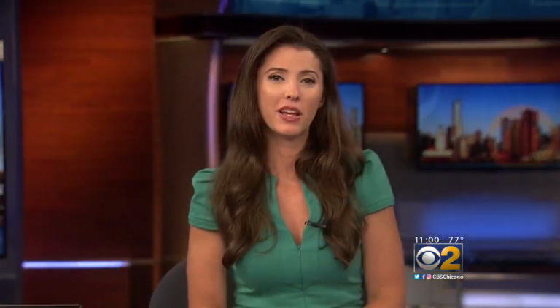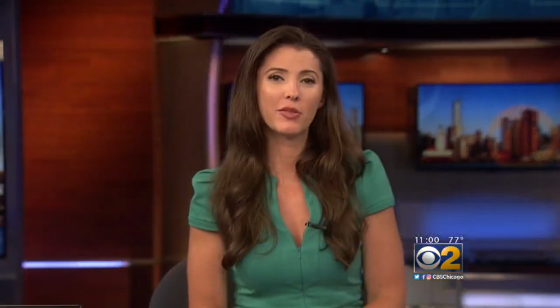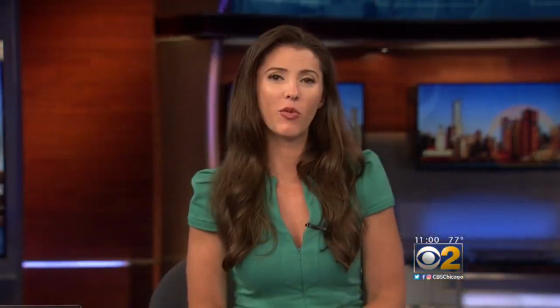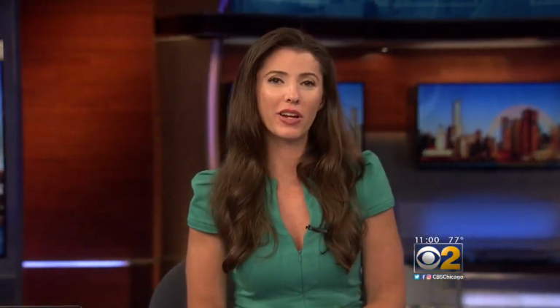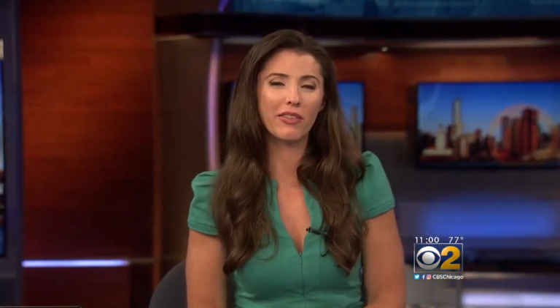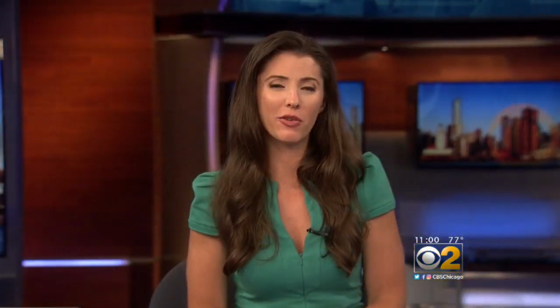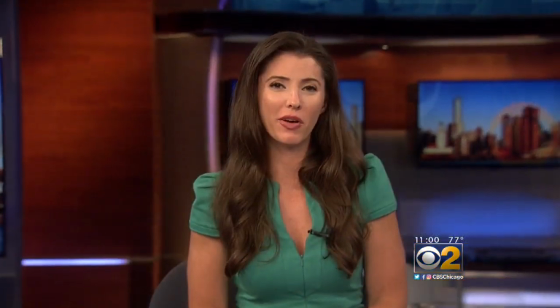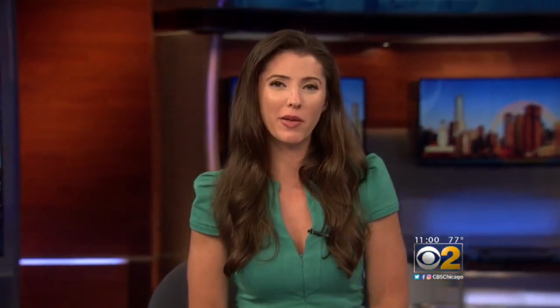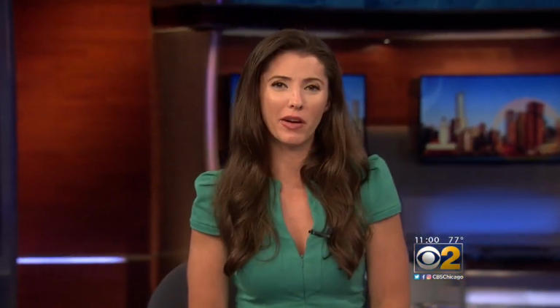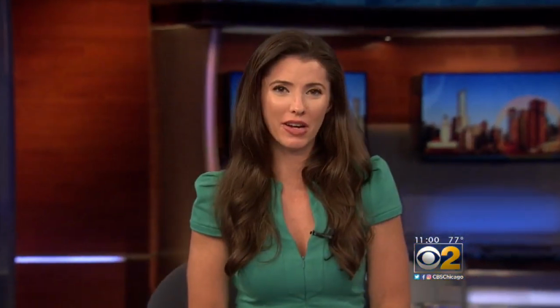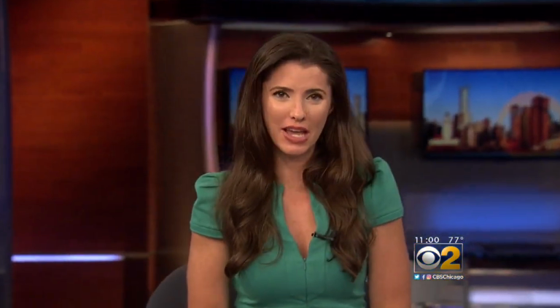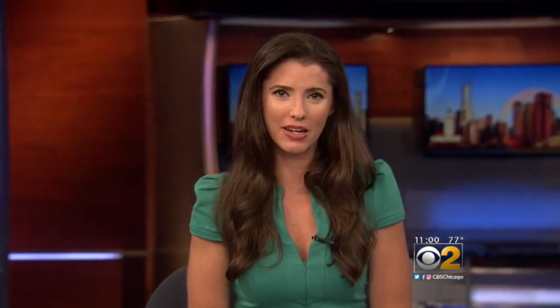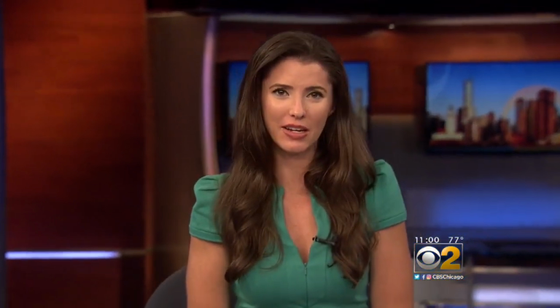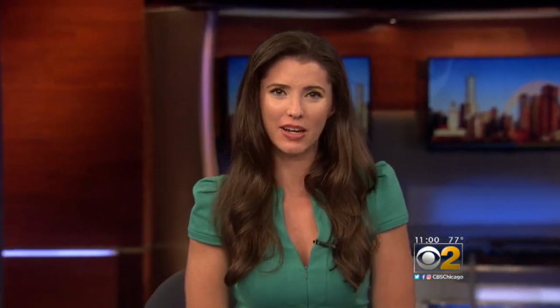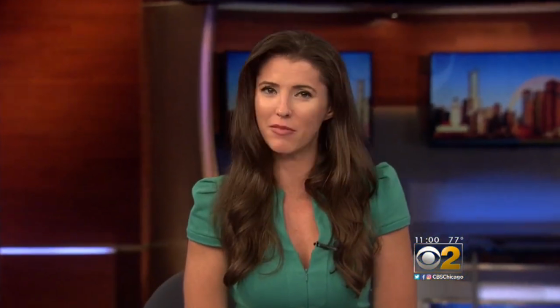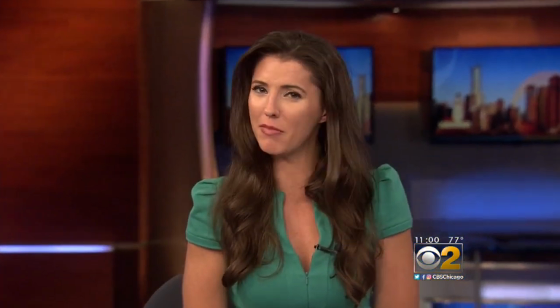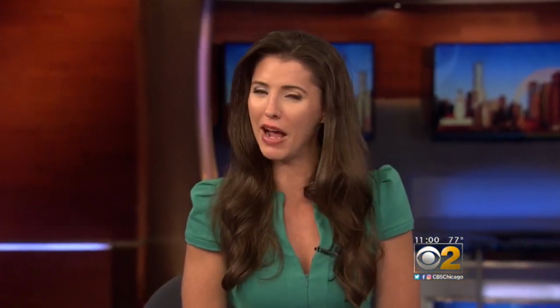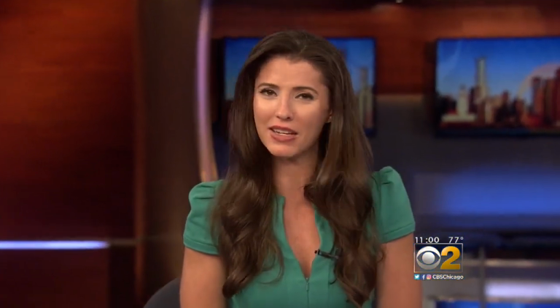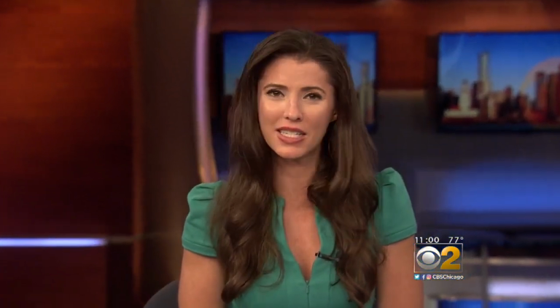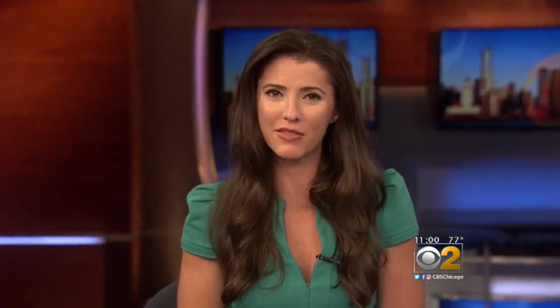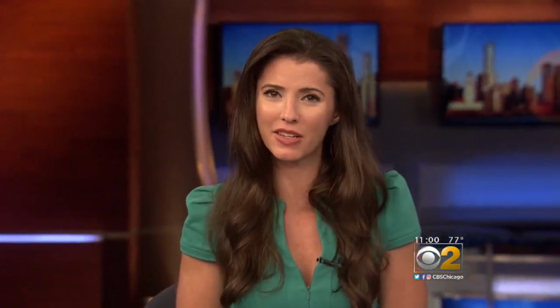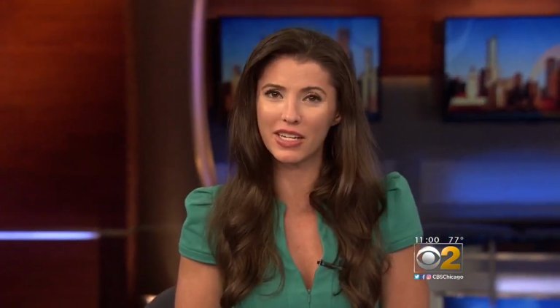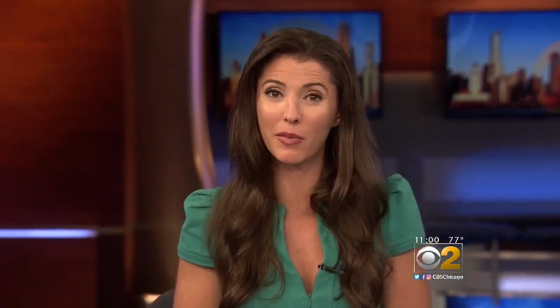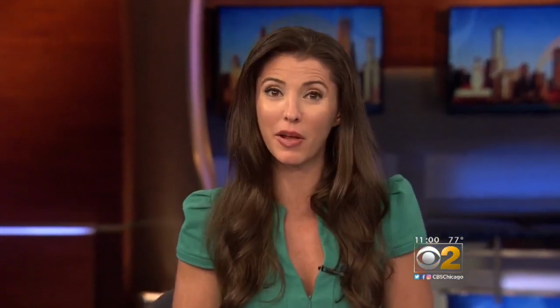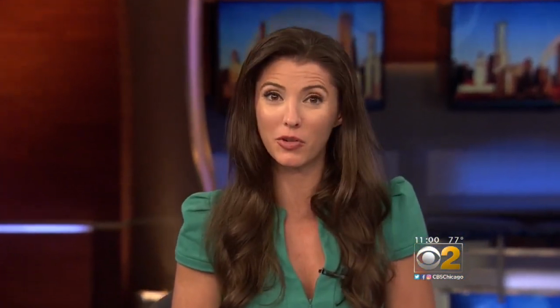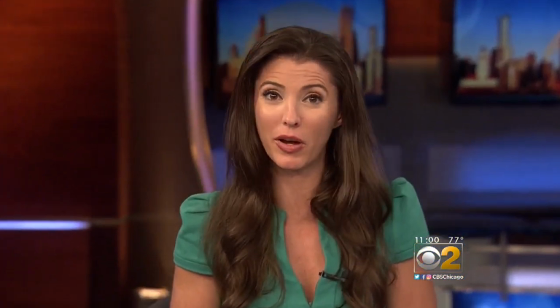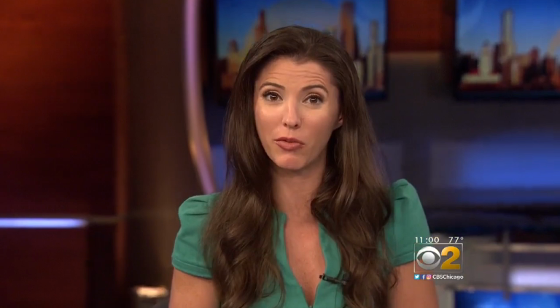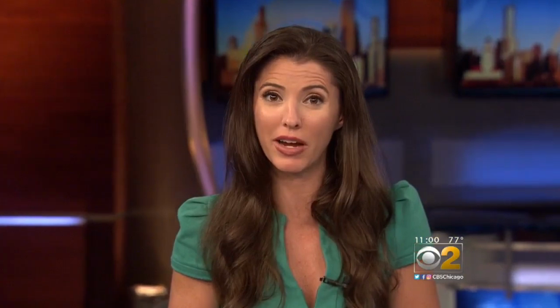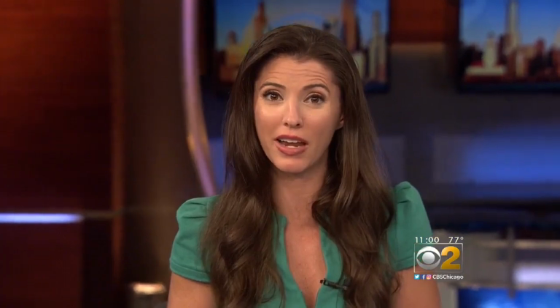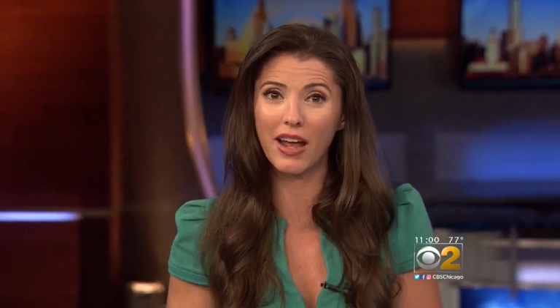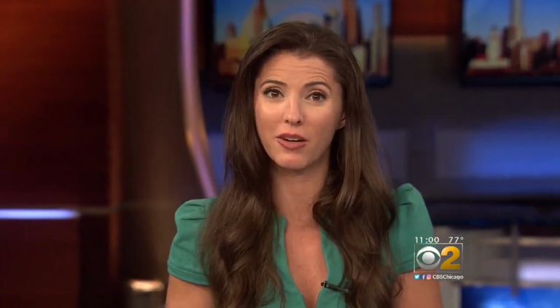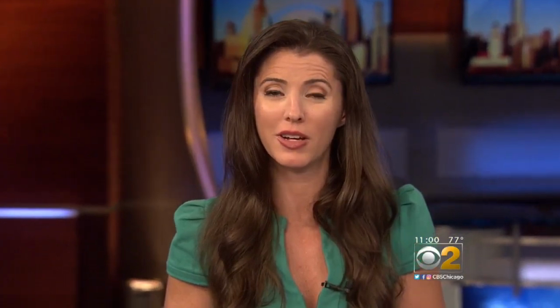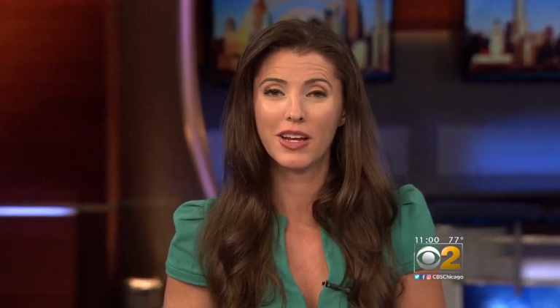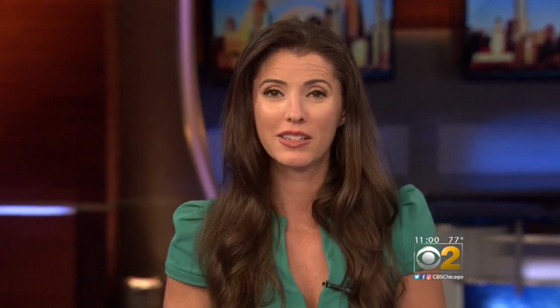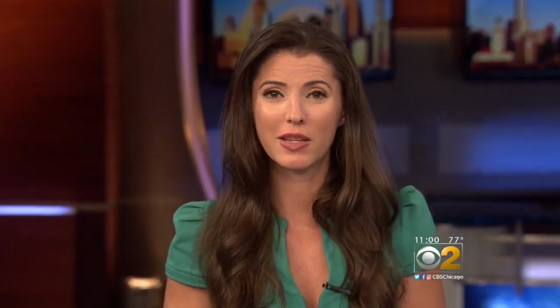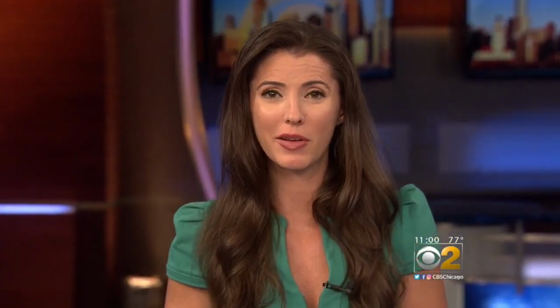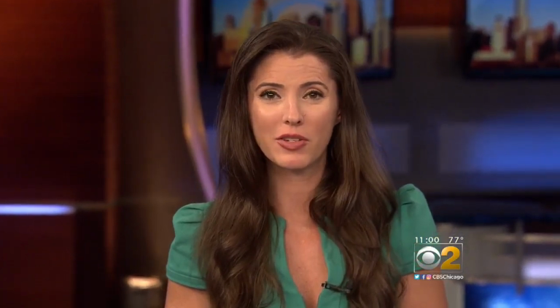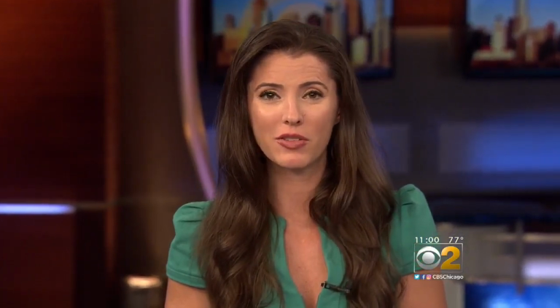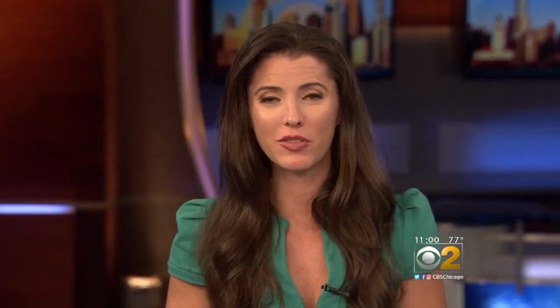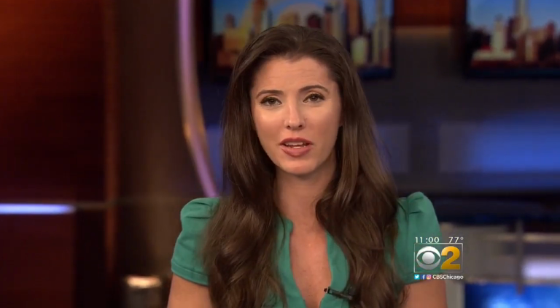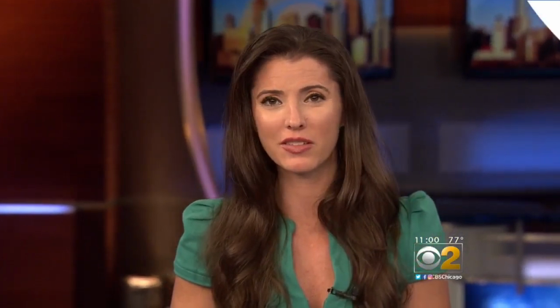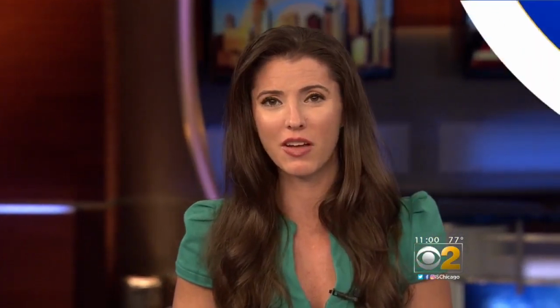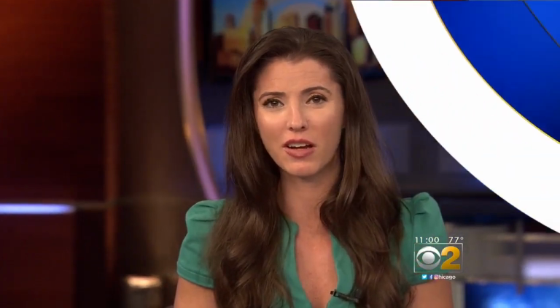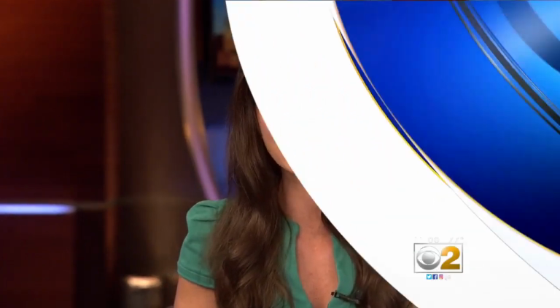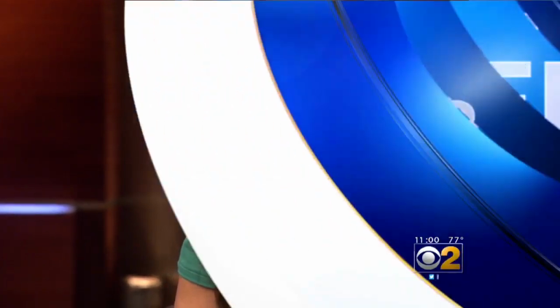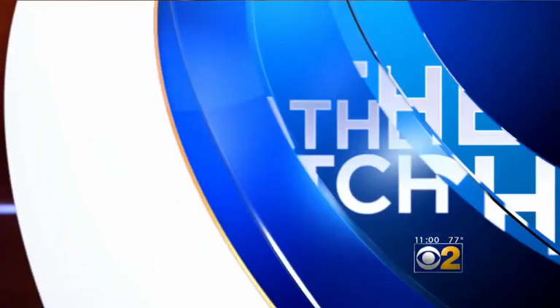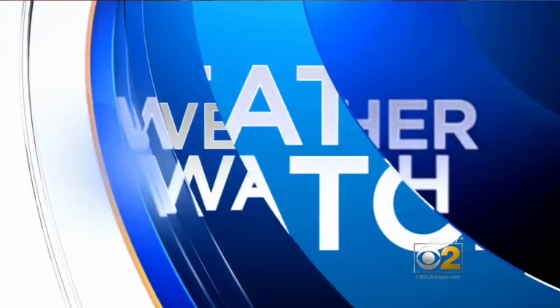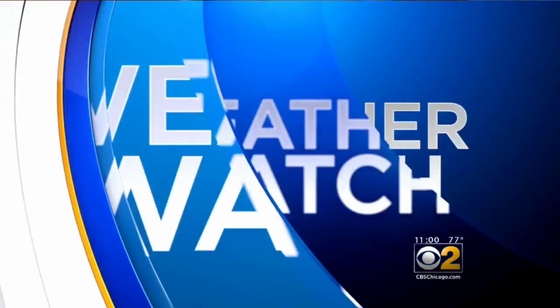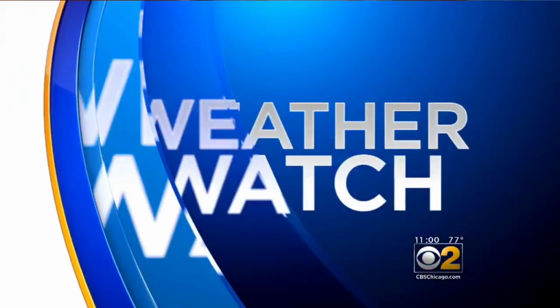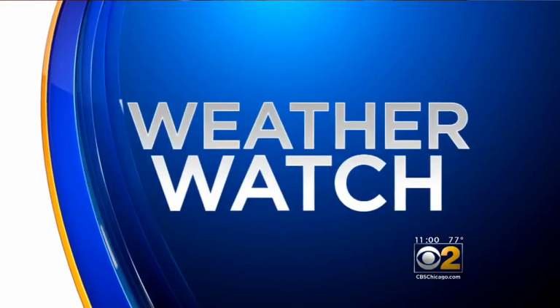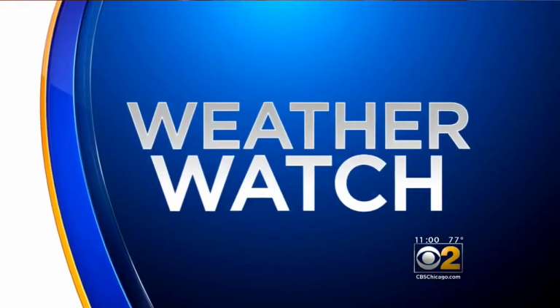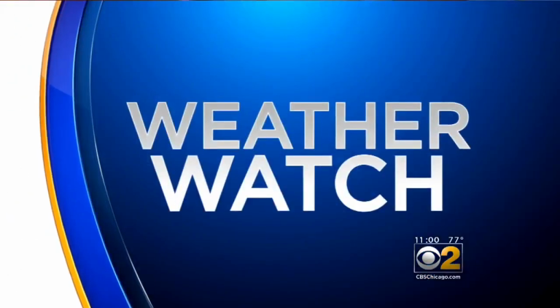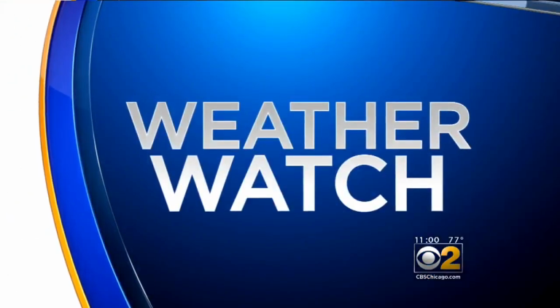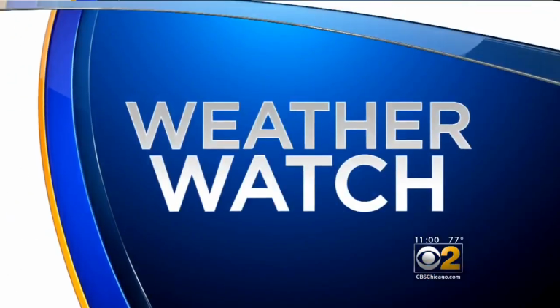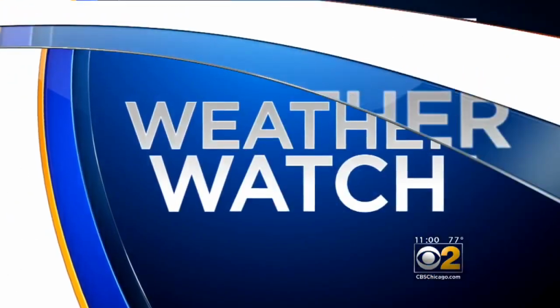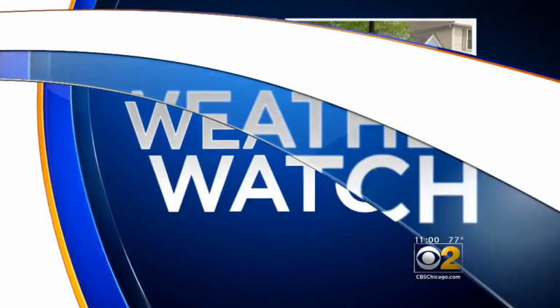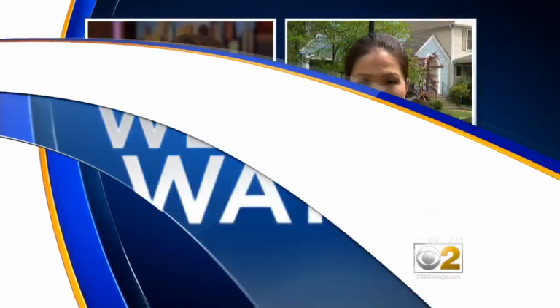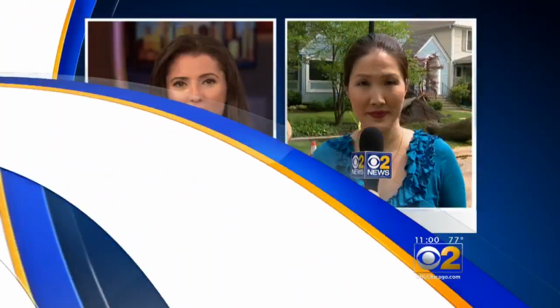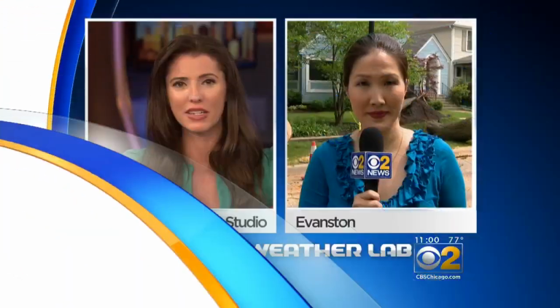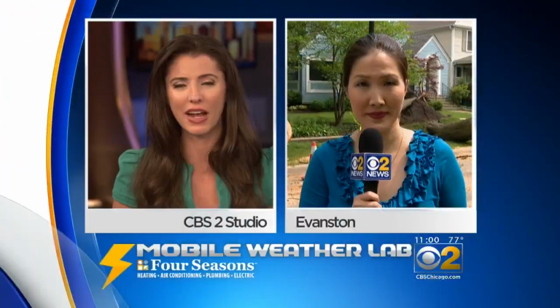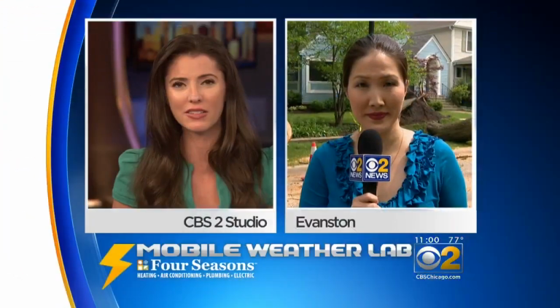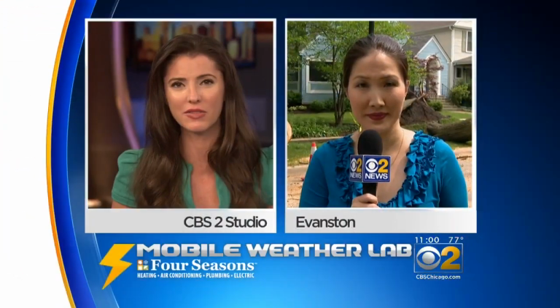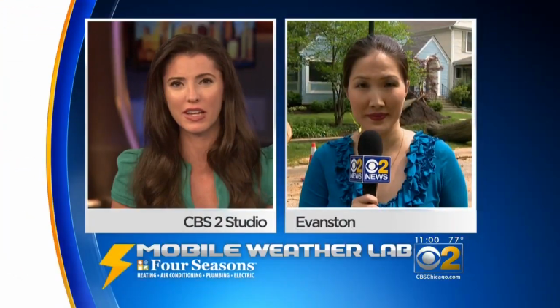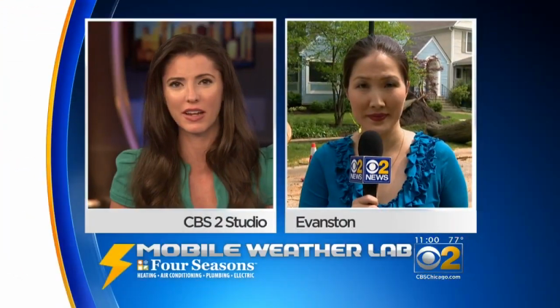Good morning, everyone. I'm Erin Kennedy. A massive cleanup is underway right now. CBS2's Susanna Song is with the Mobile Weather Lab in Evanston.